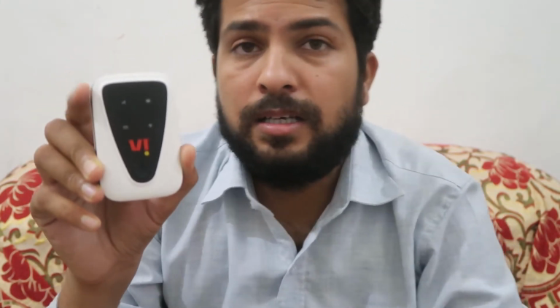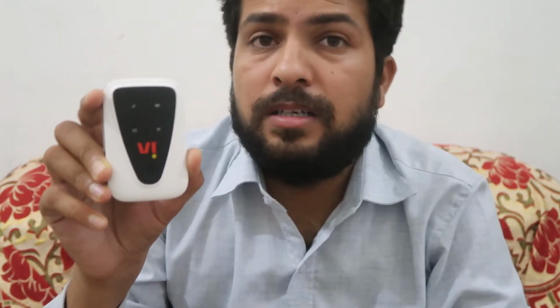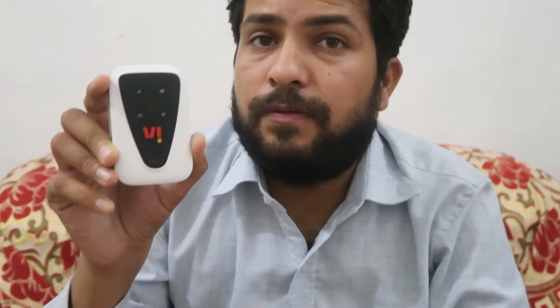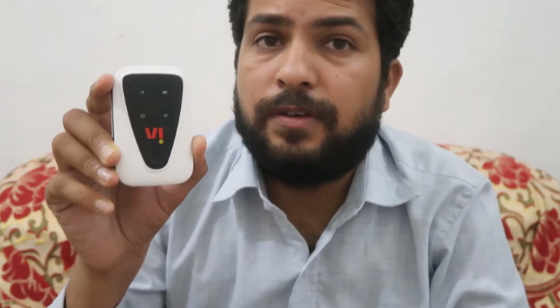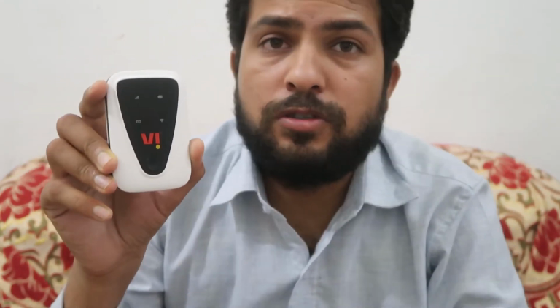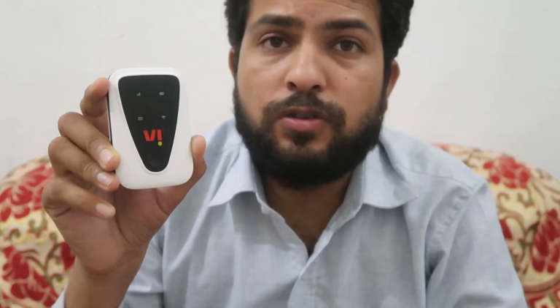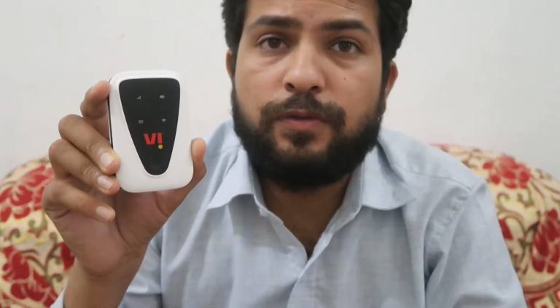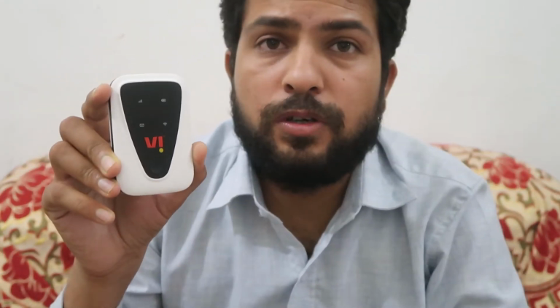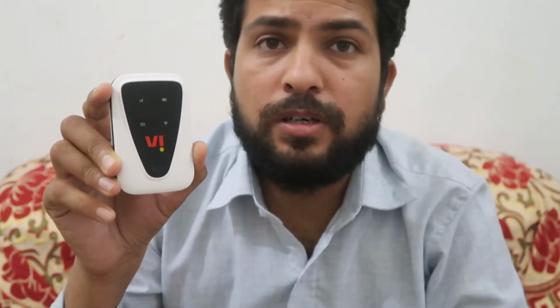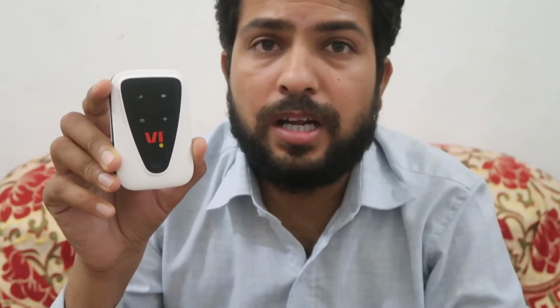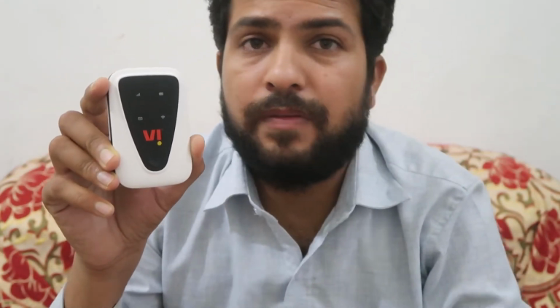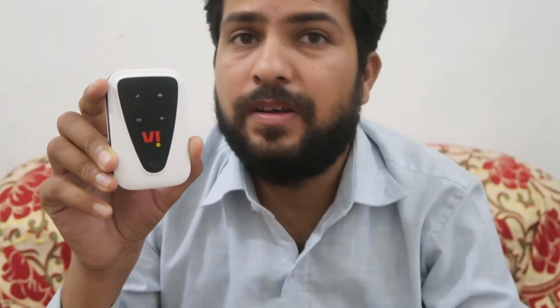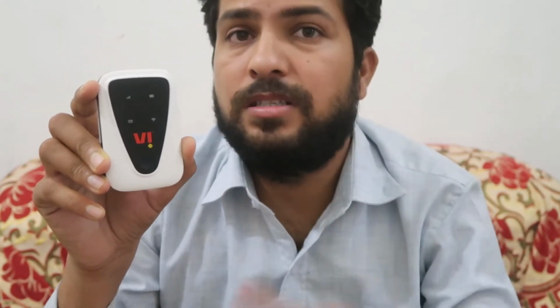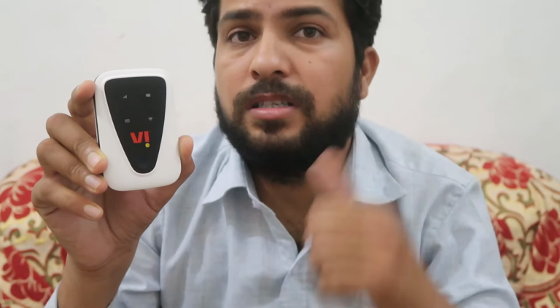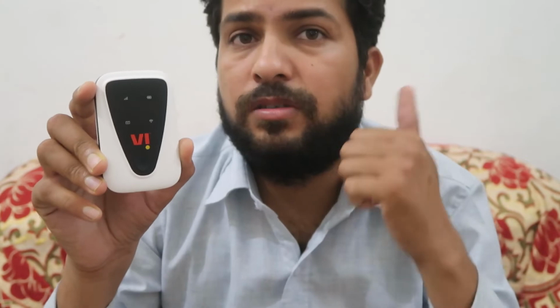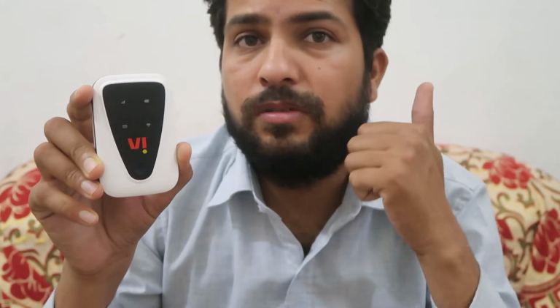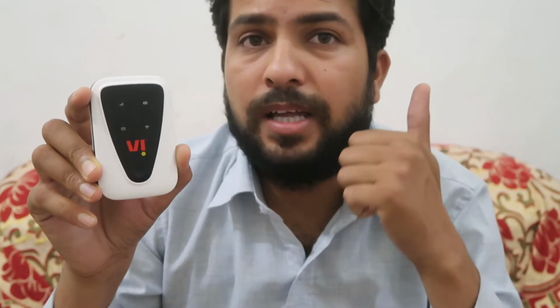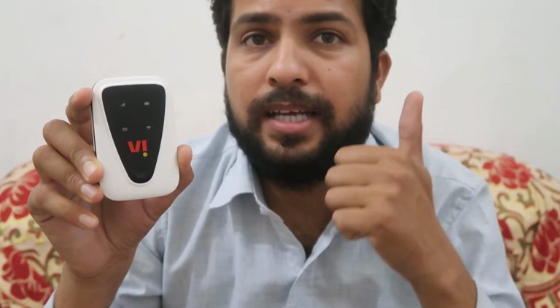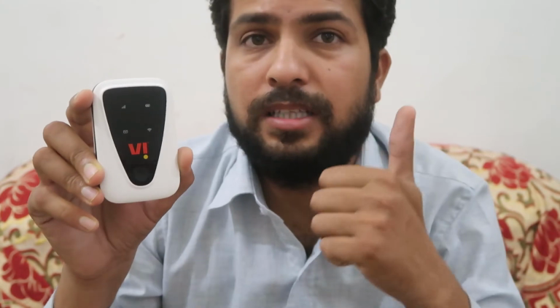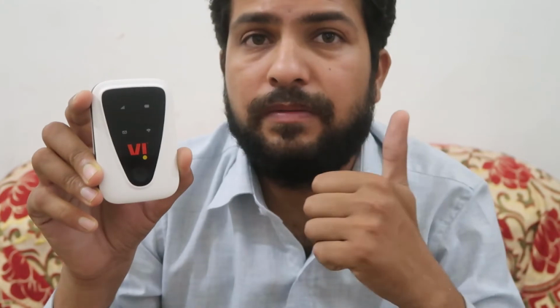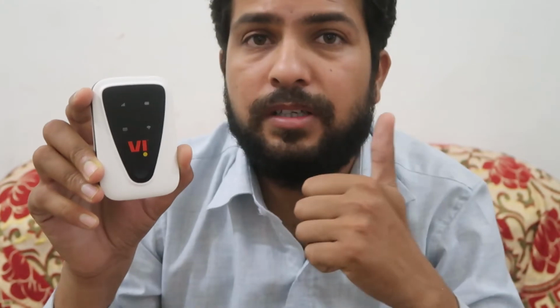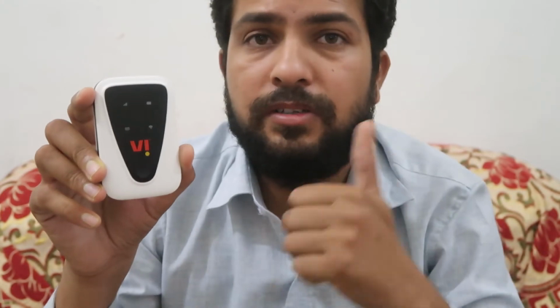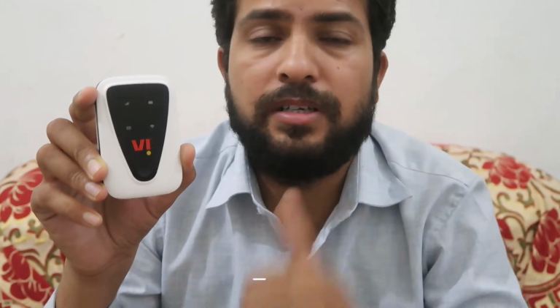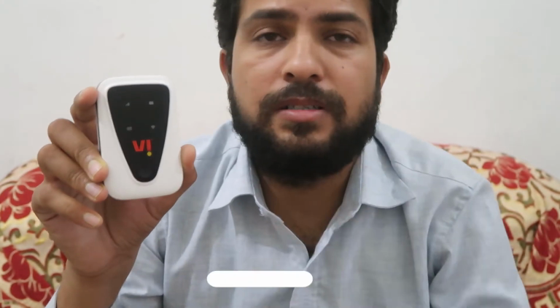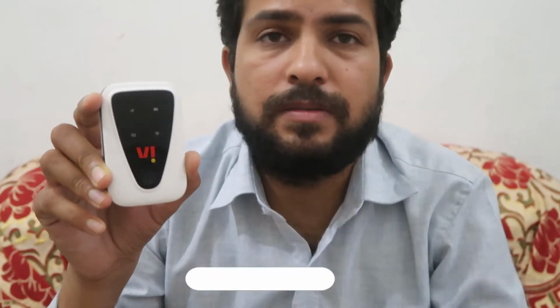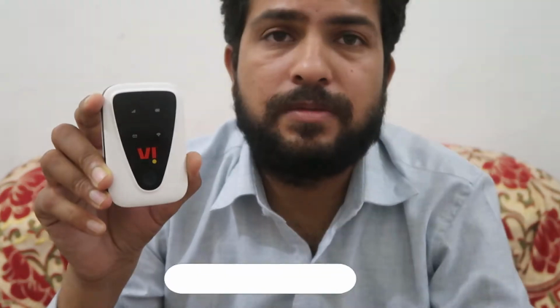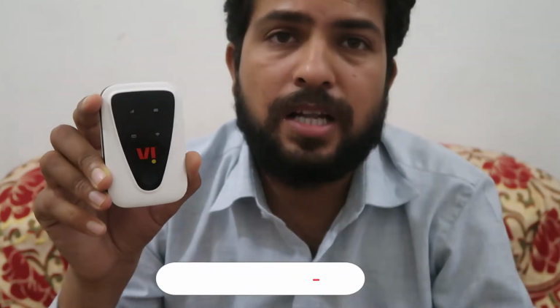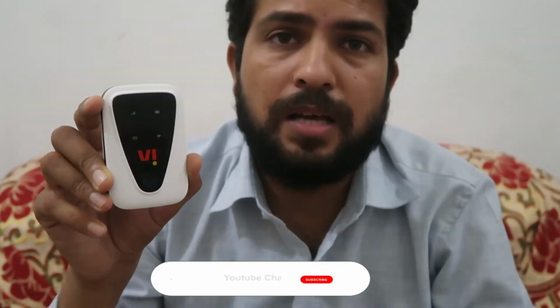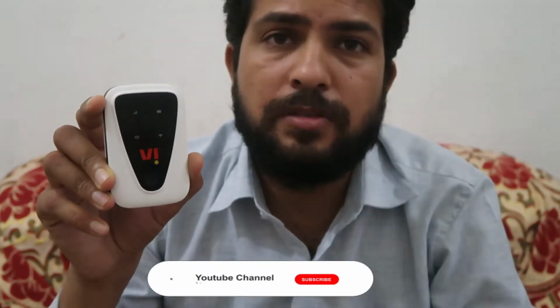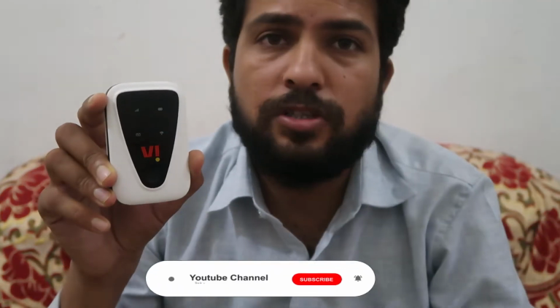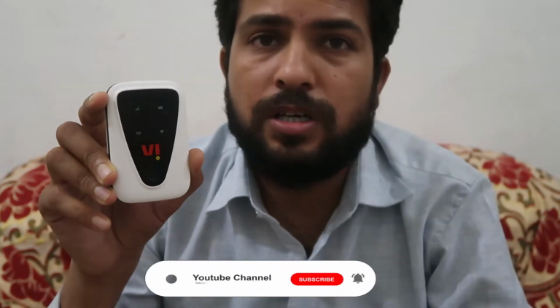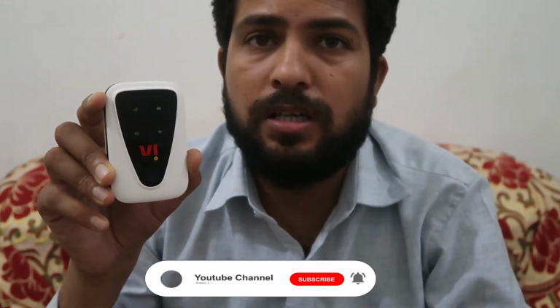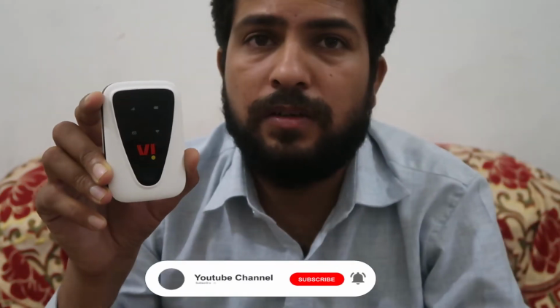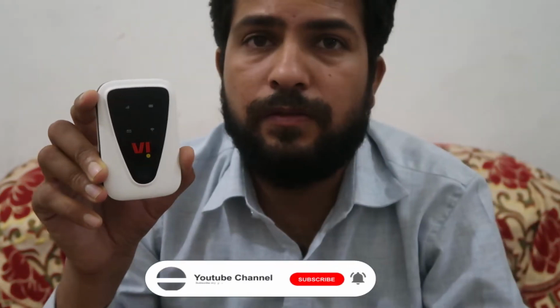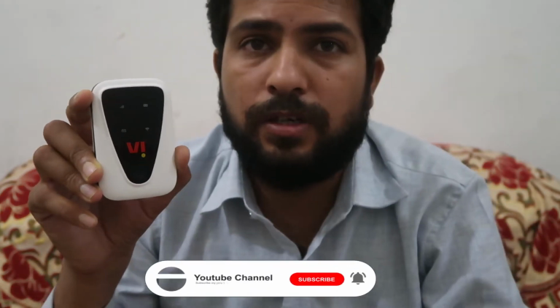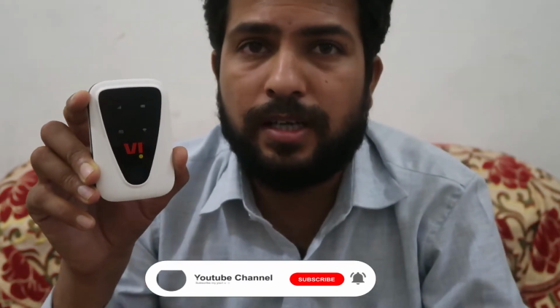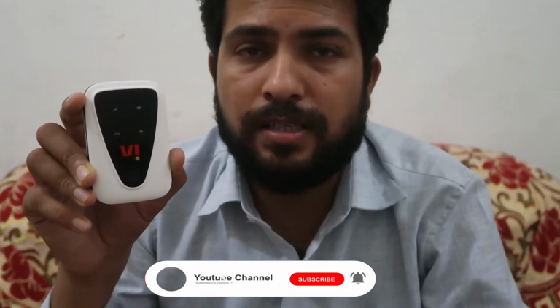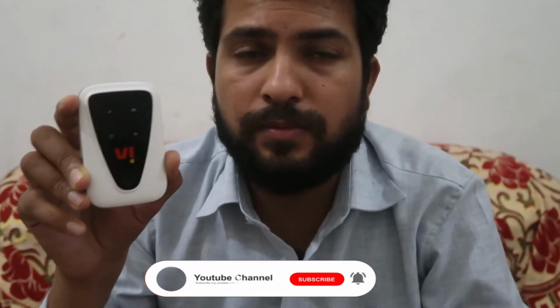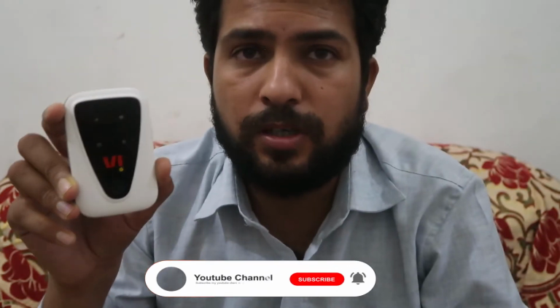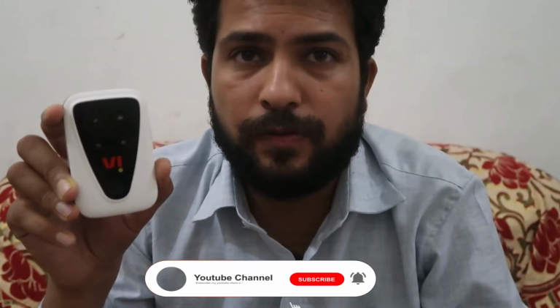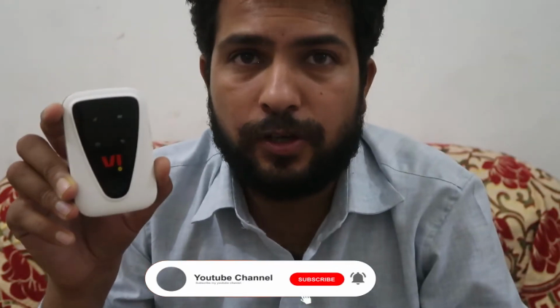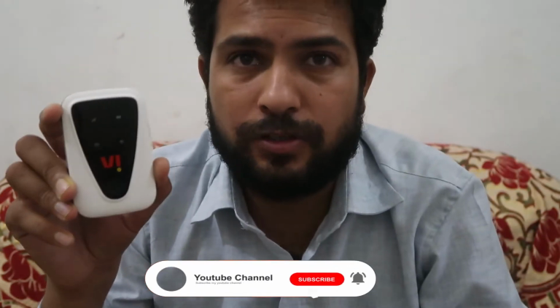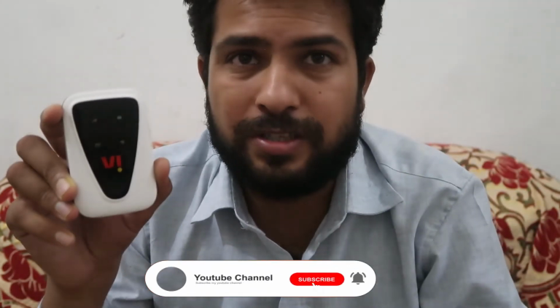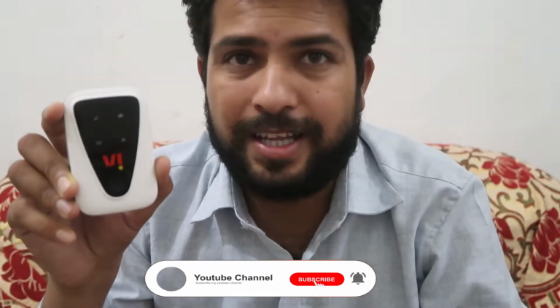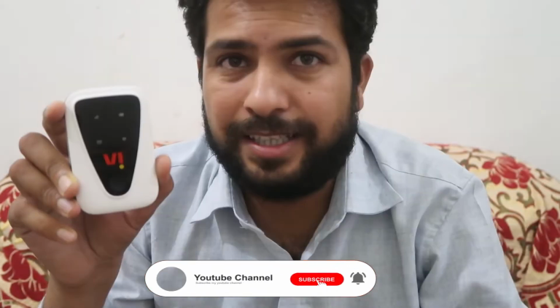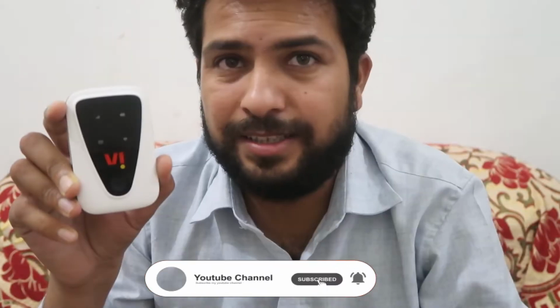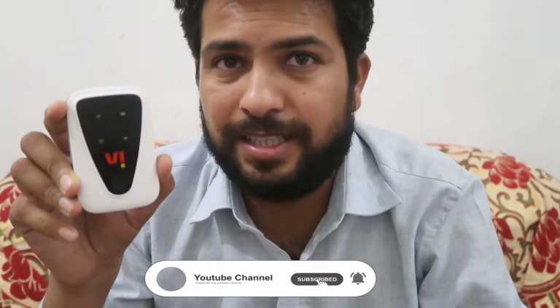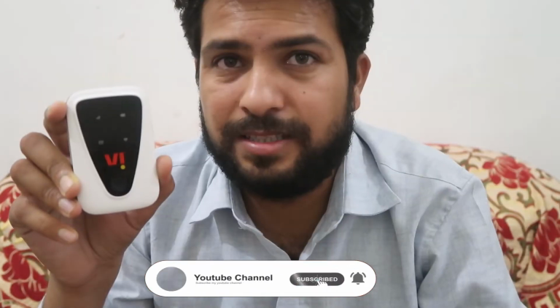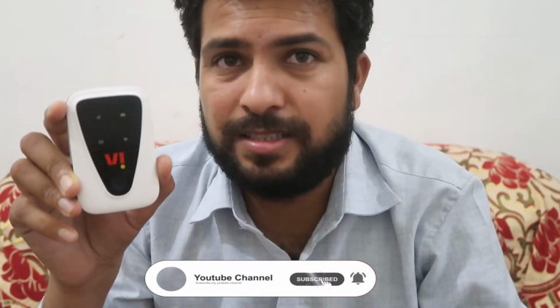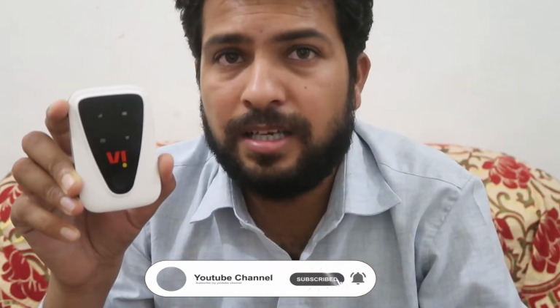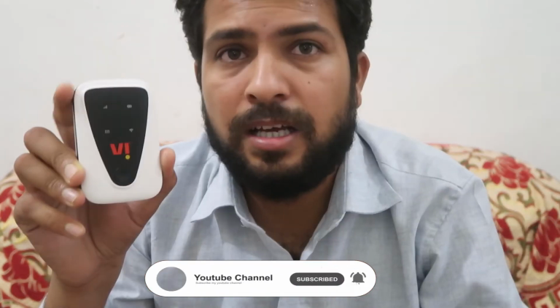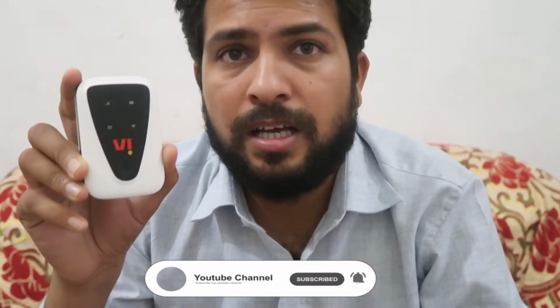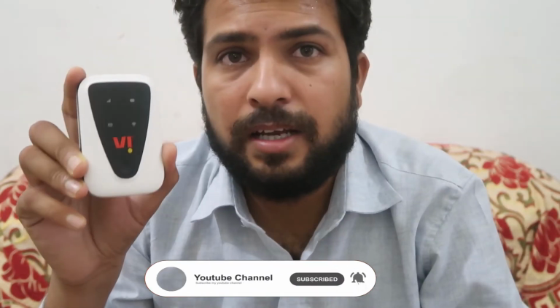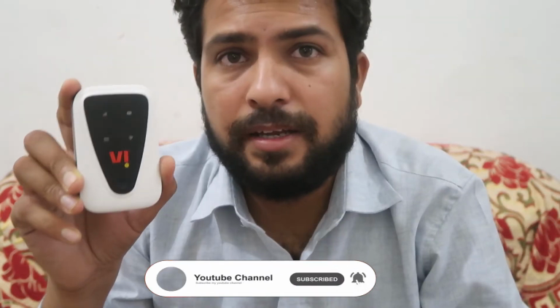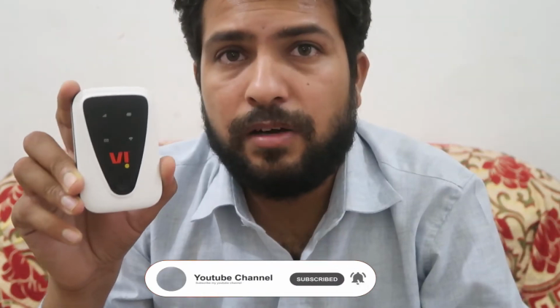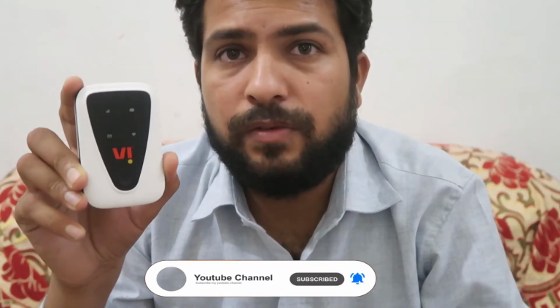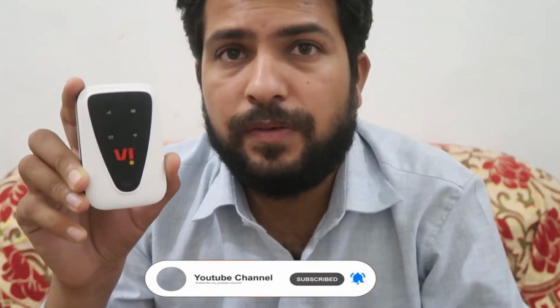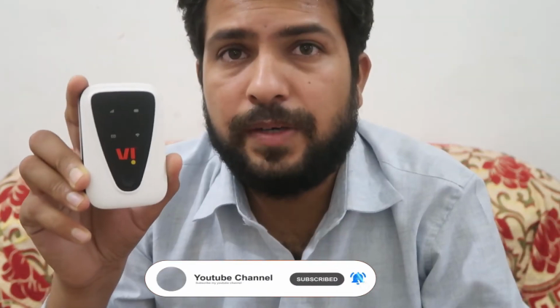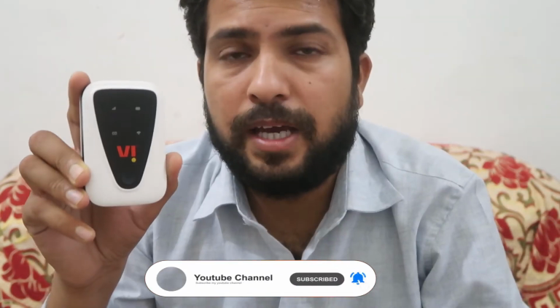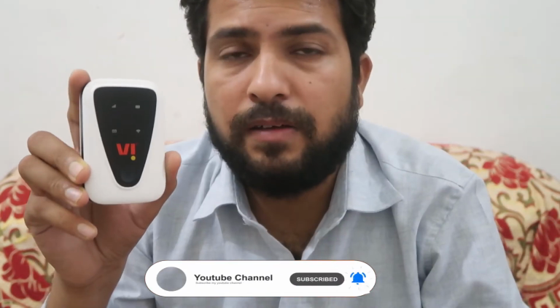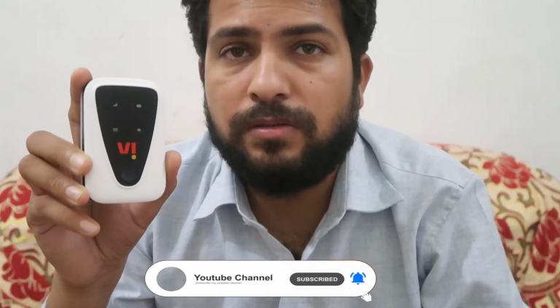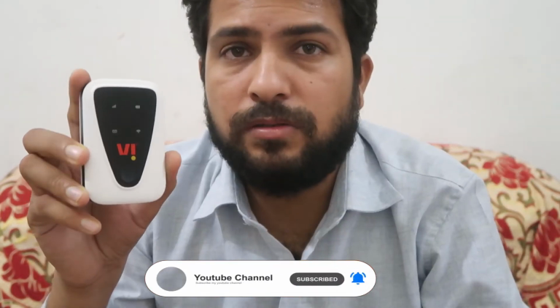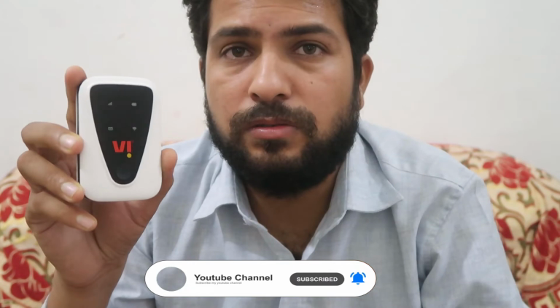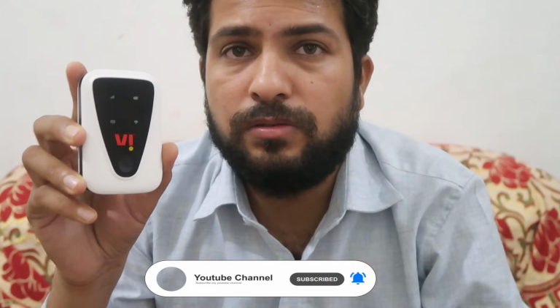First of all, requesting you to like the video and subscribe the channel for getting more videos like this. Now what we have to do: